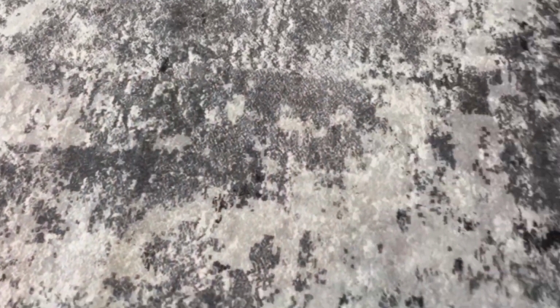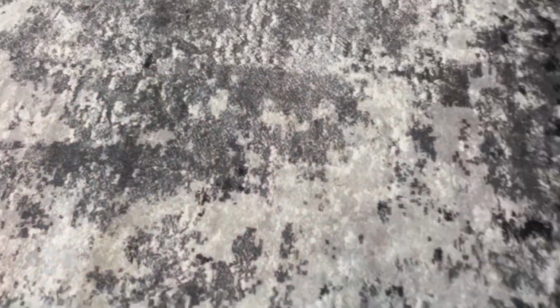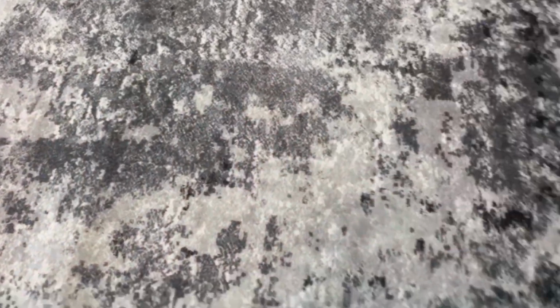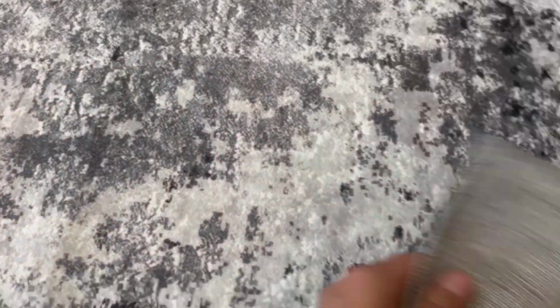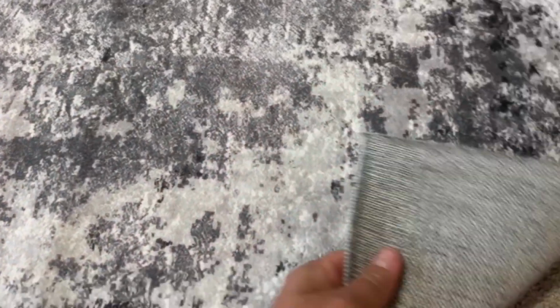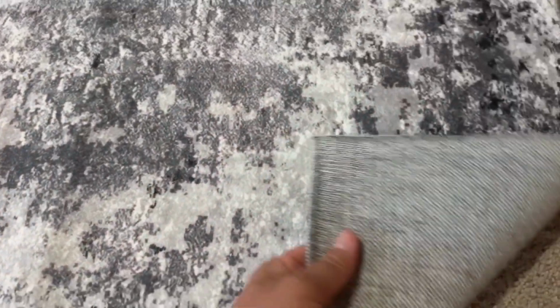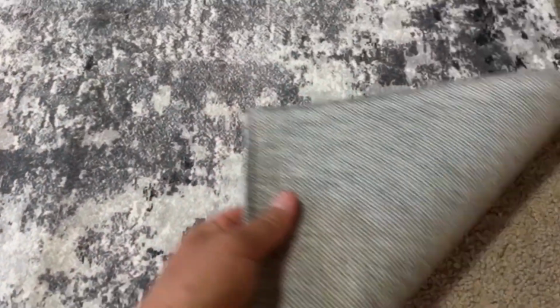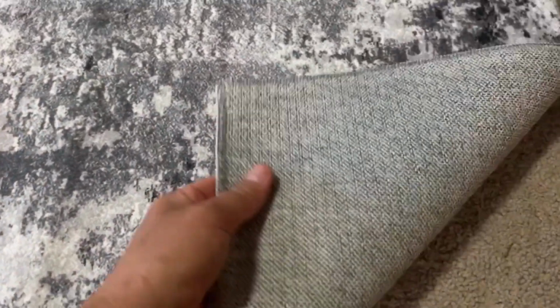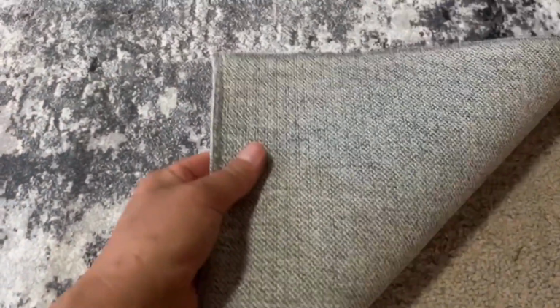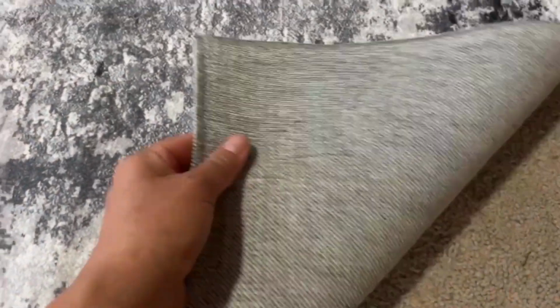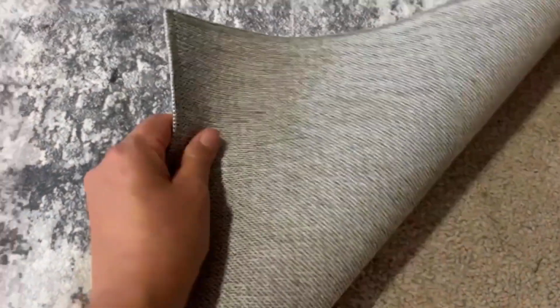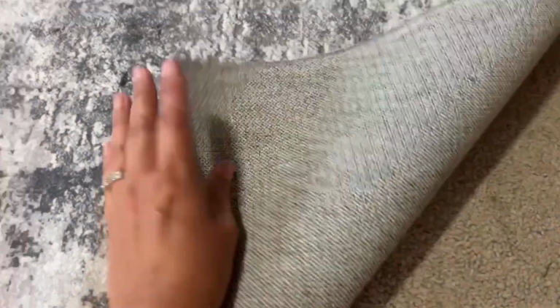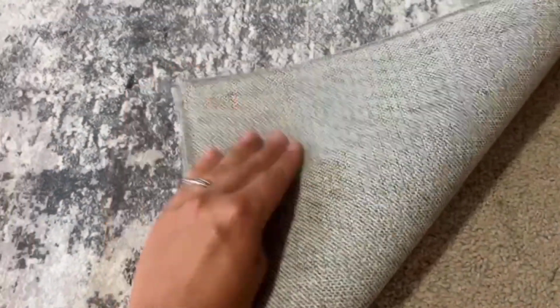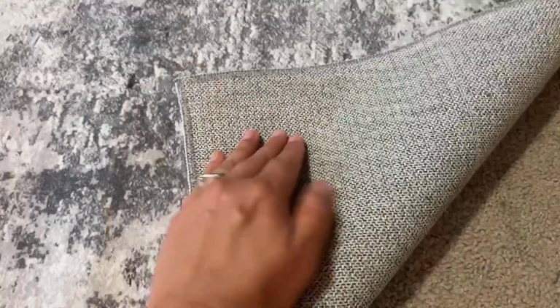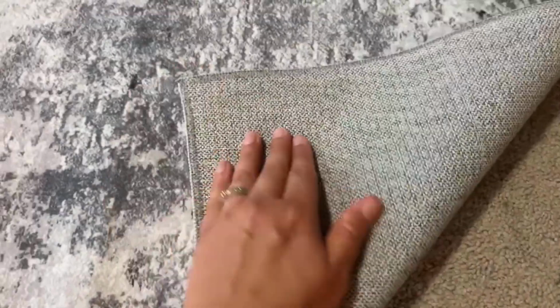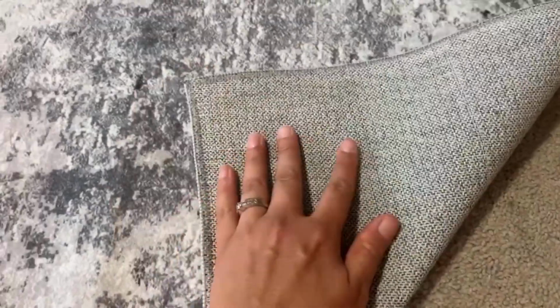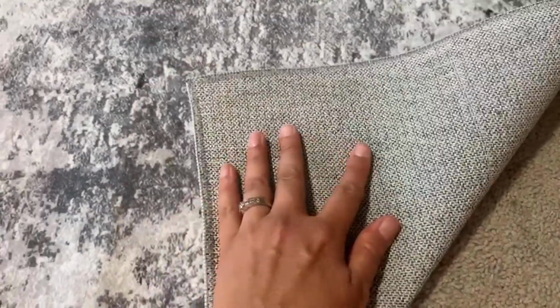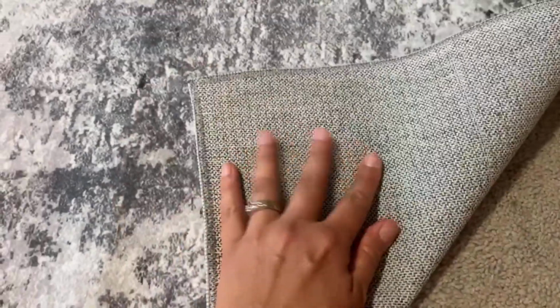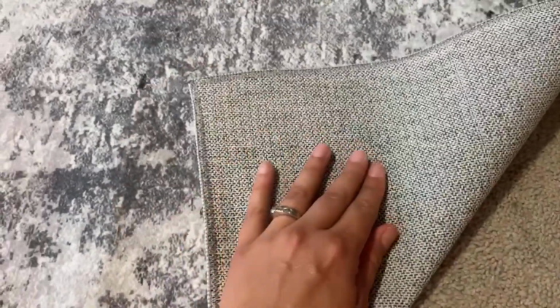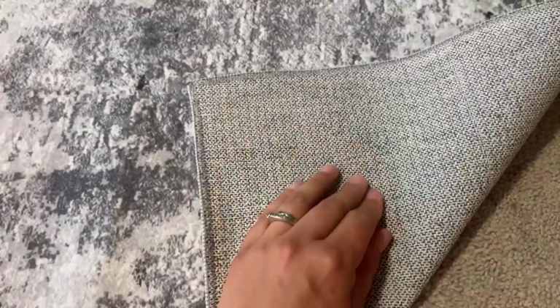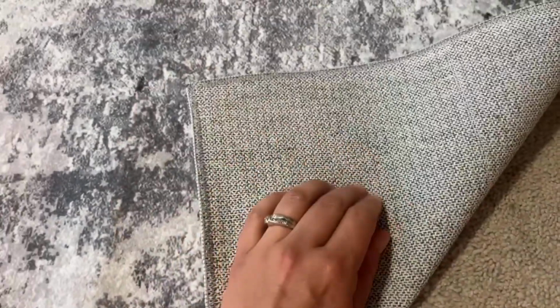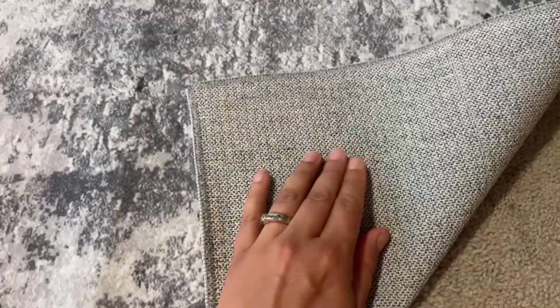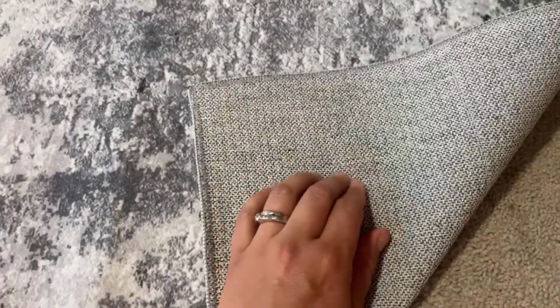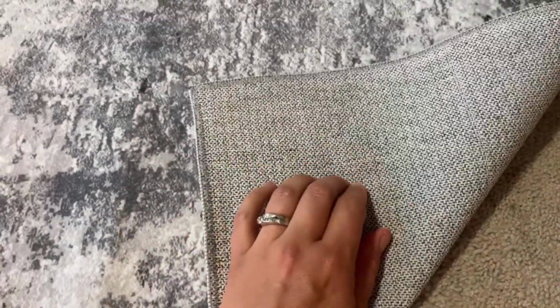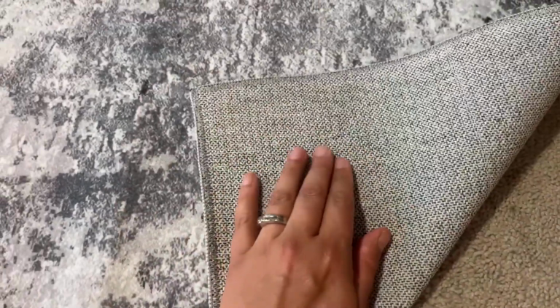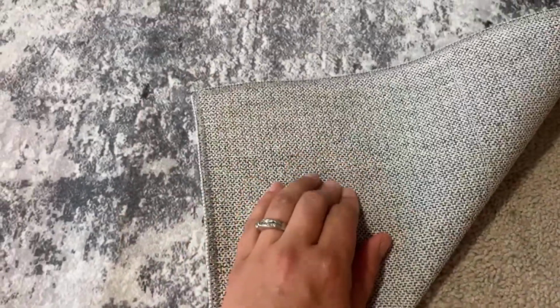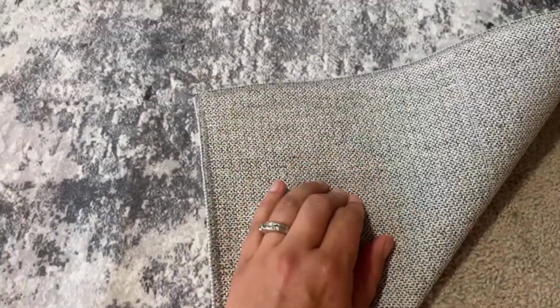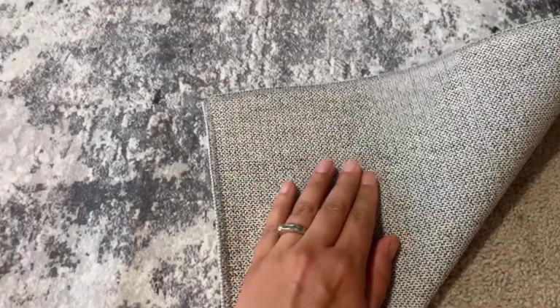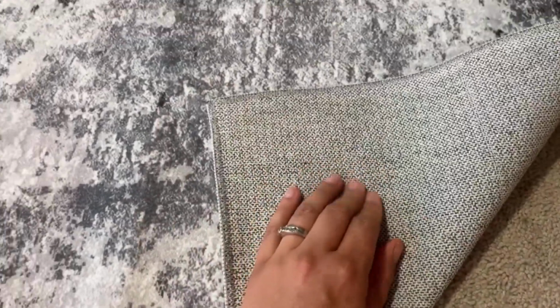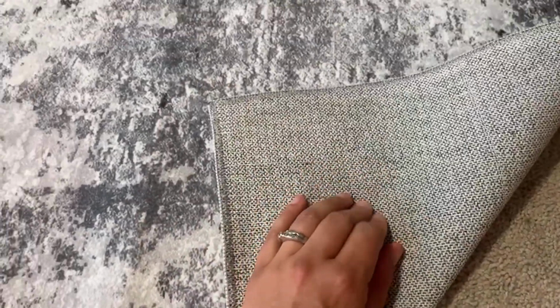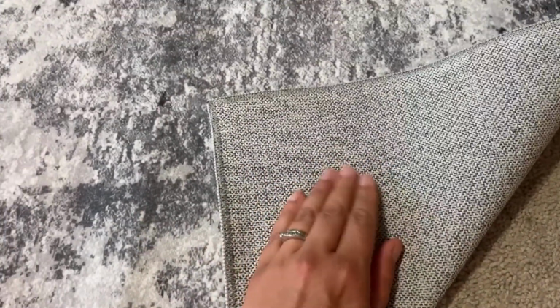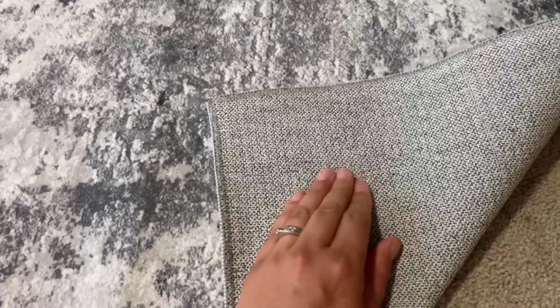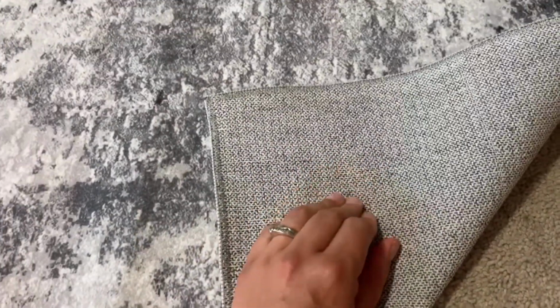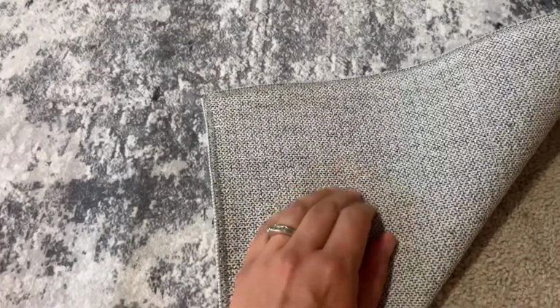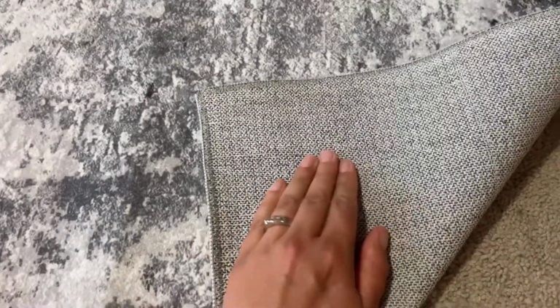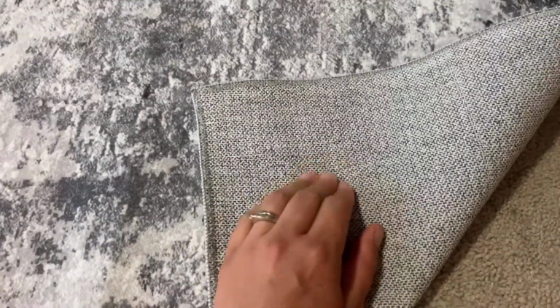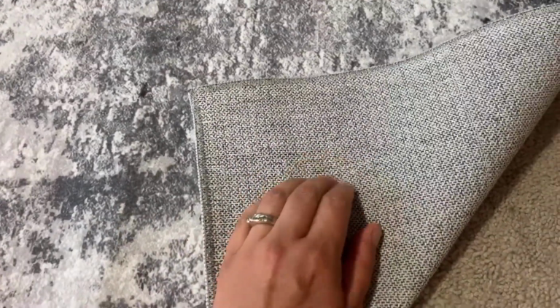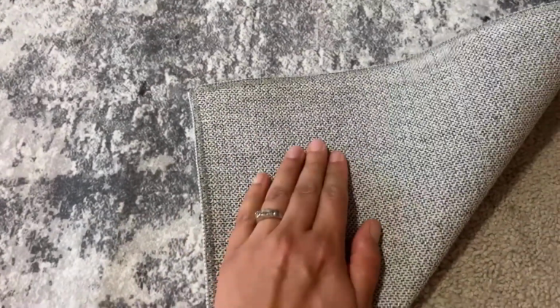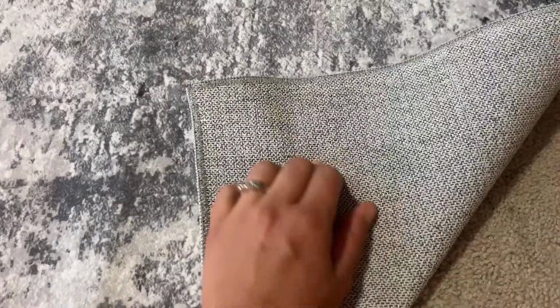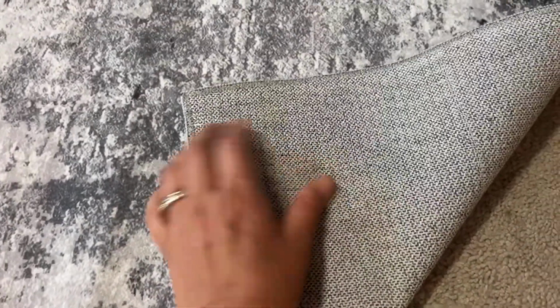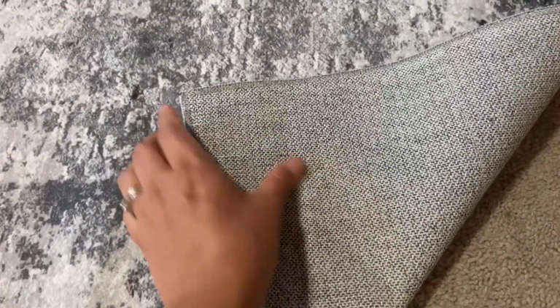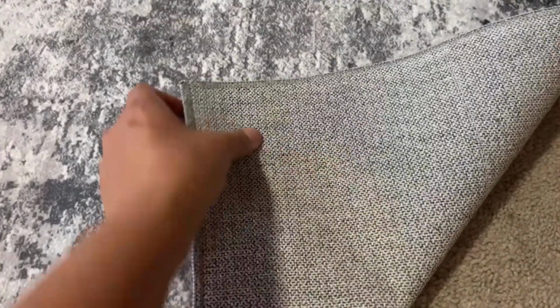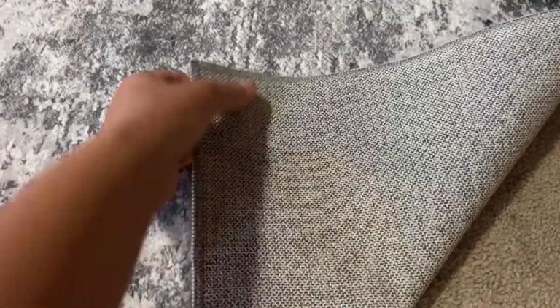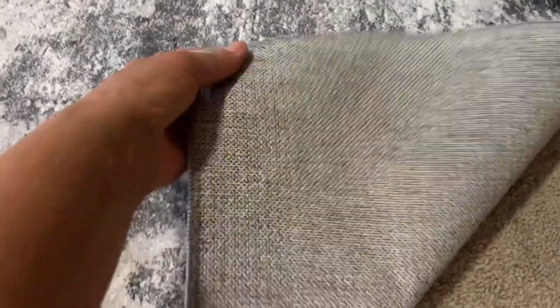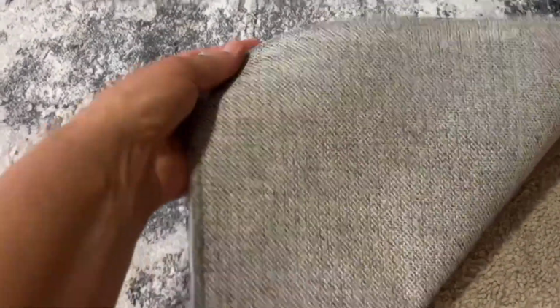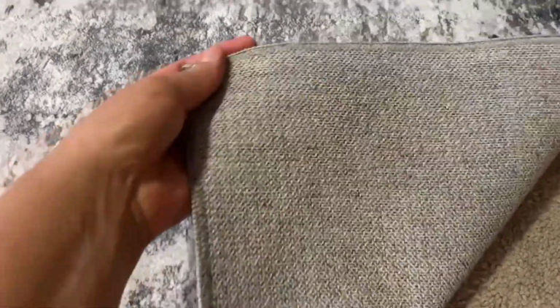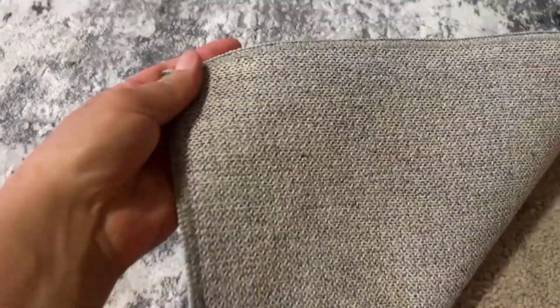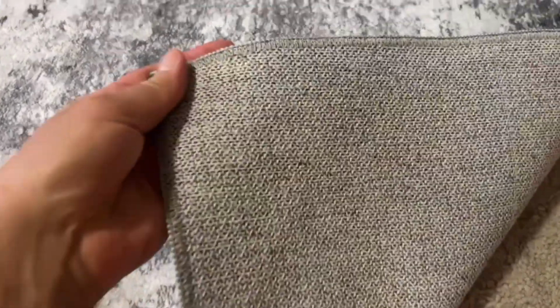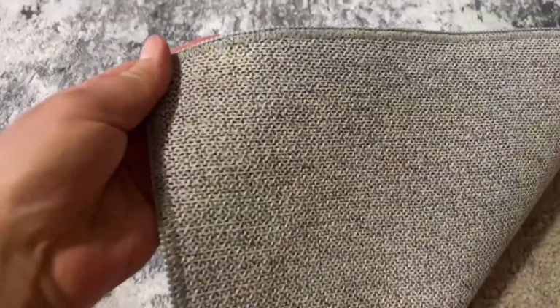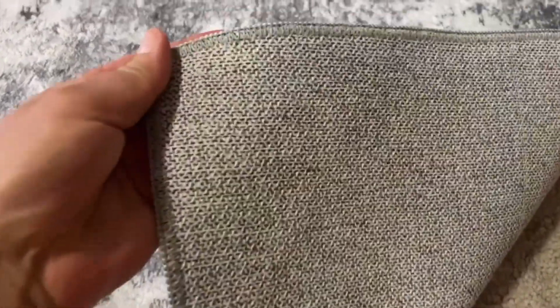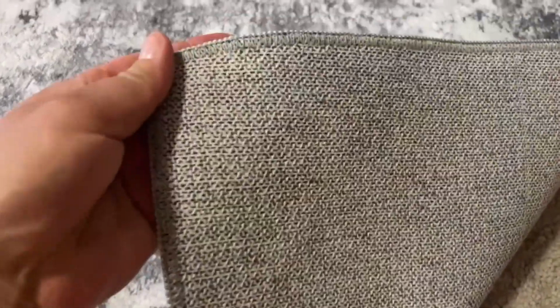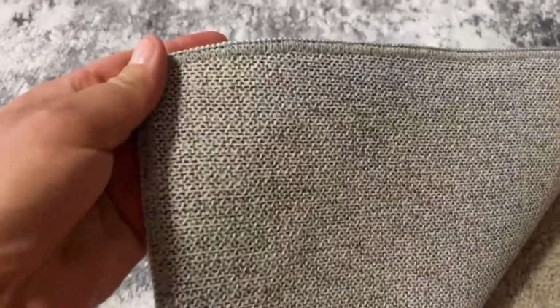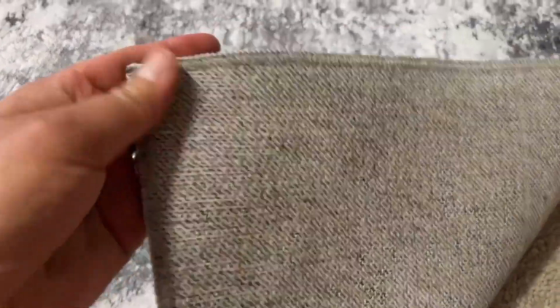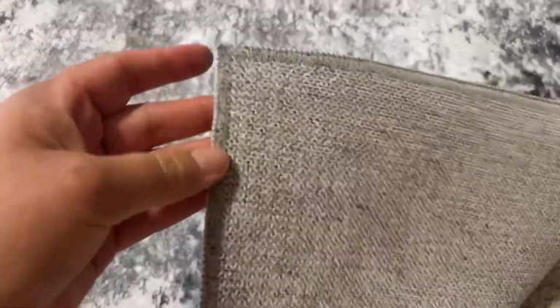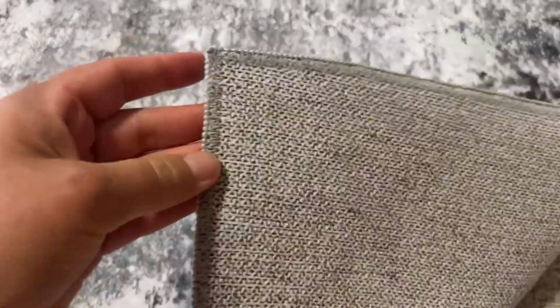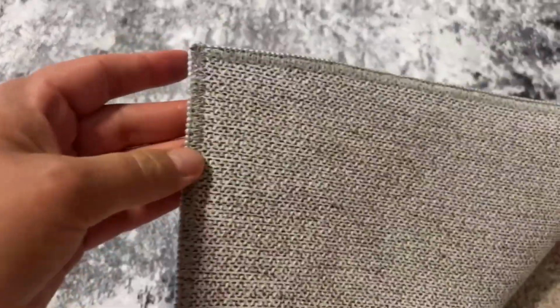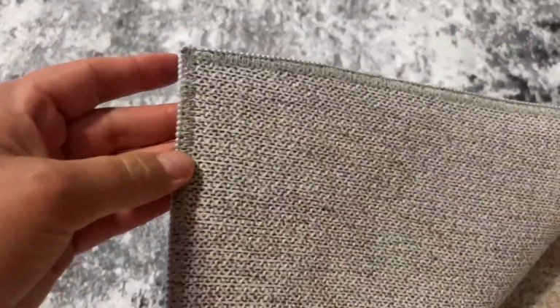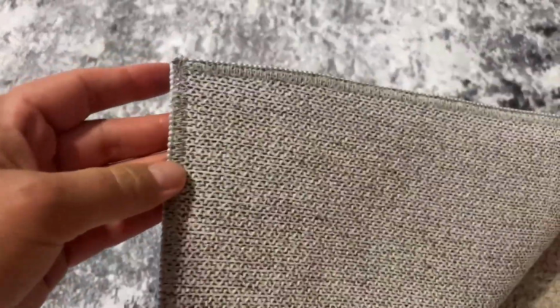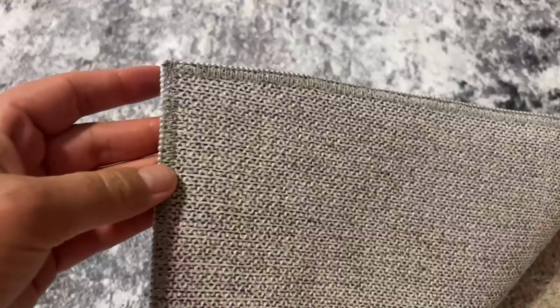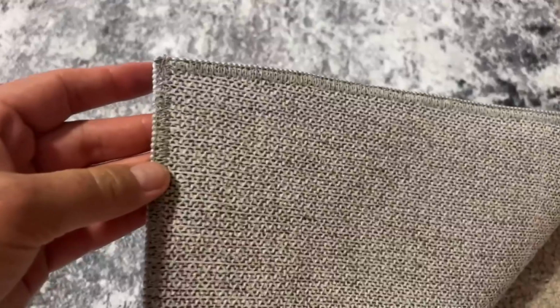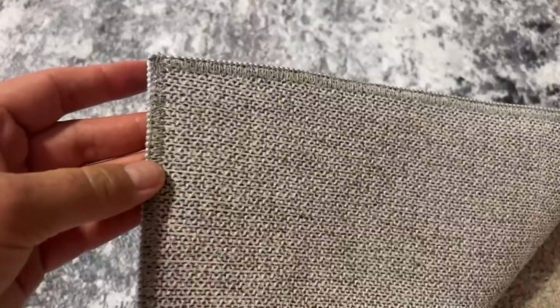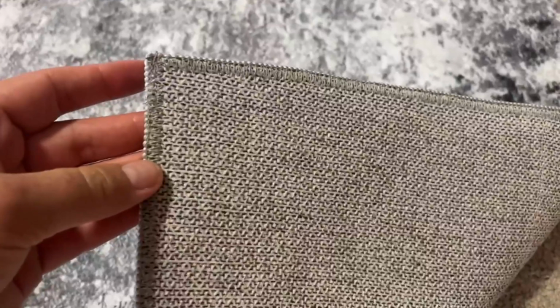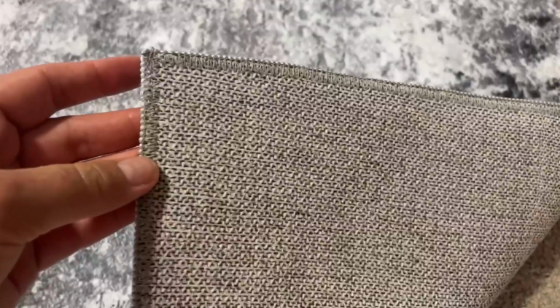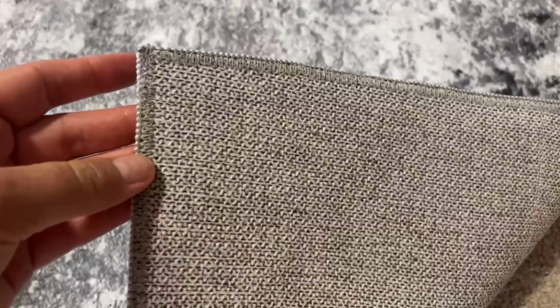And this is what the back of it looks like — kind of like a no-skid backing. And you can see the stitching is really good.